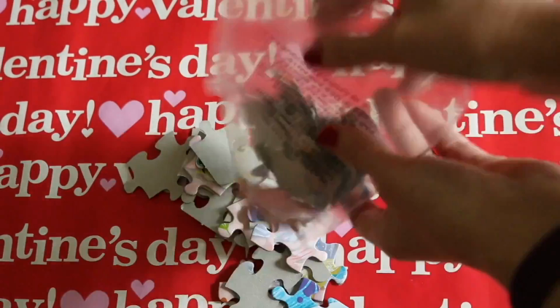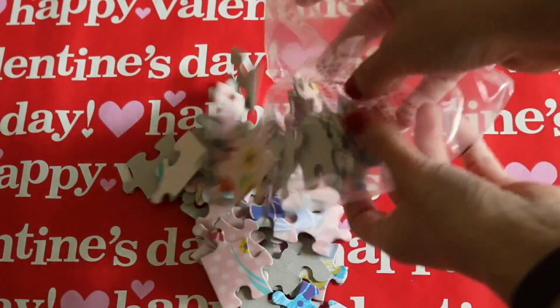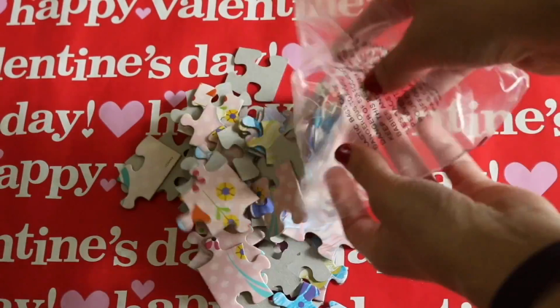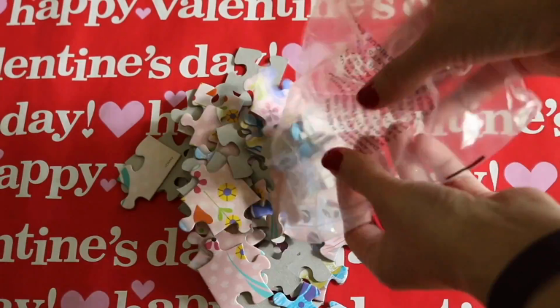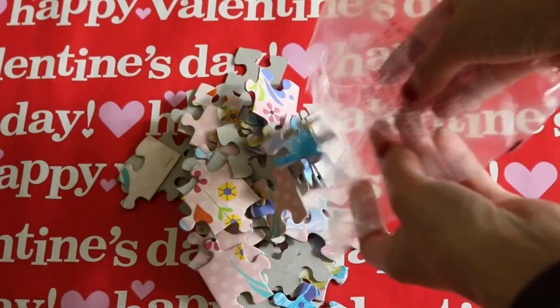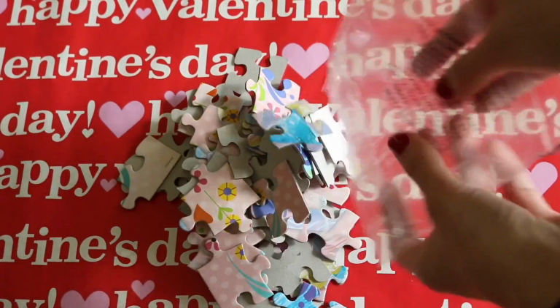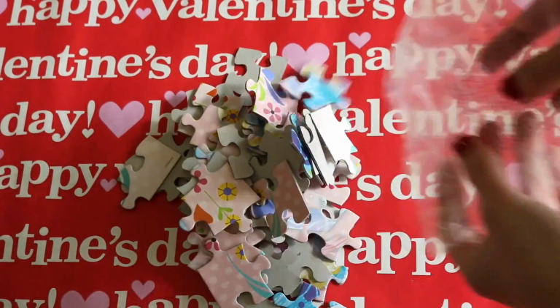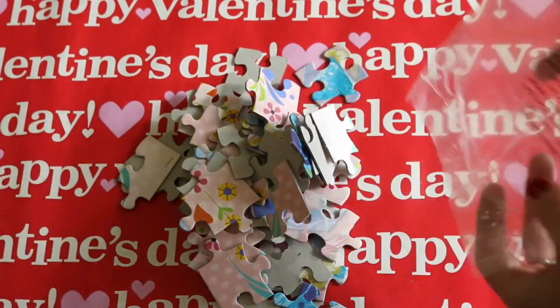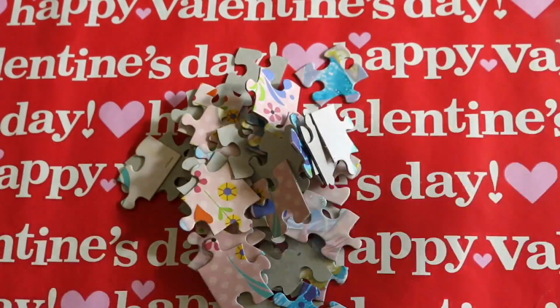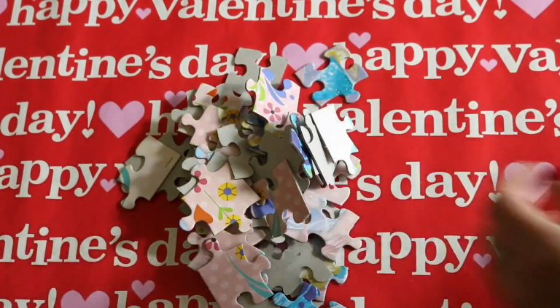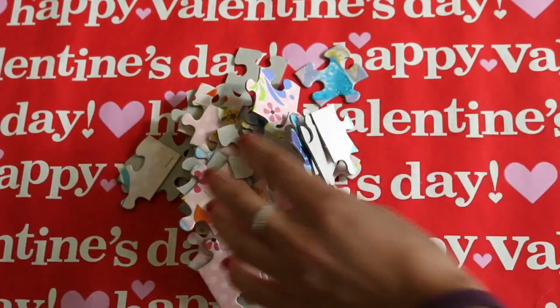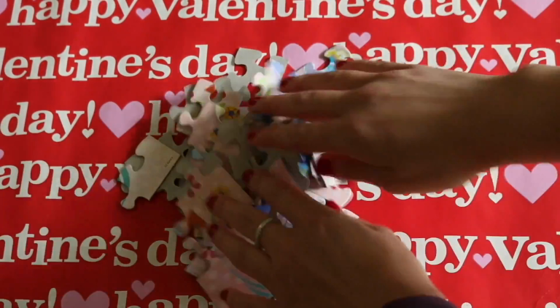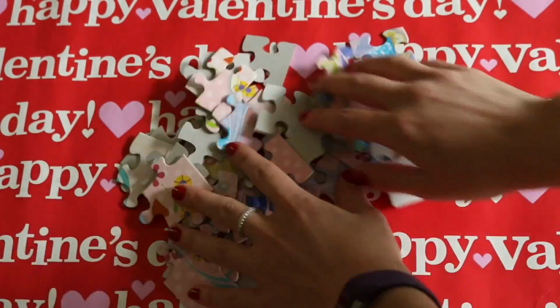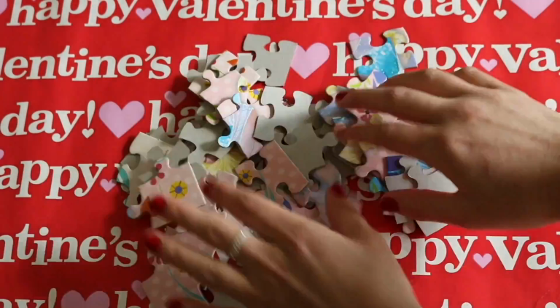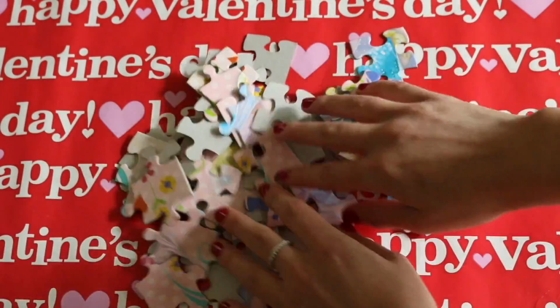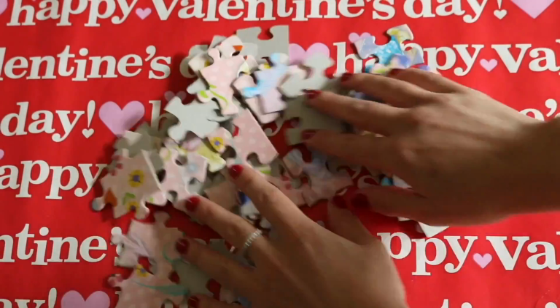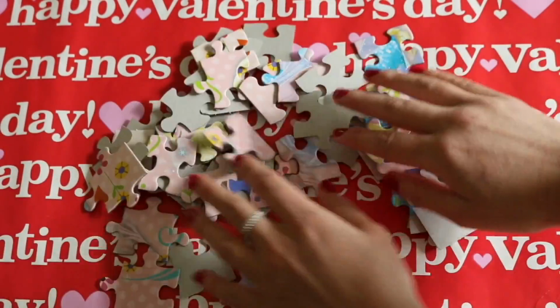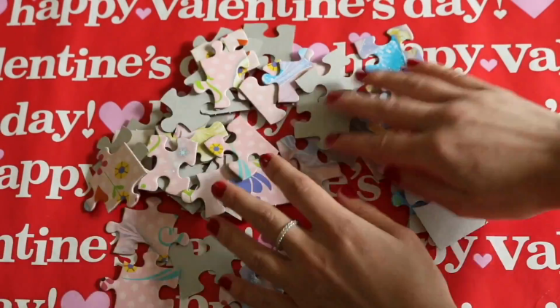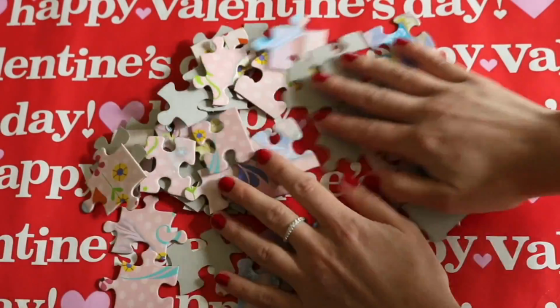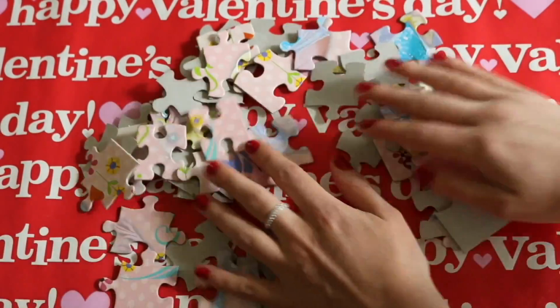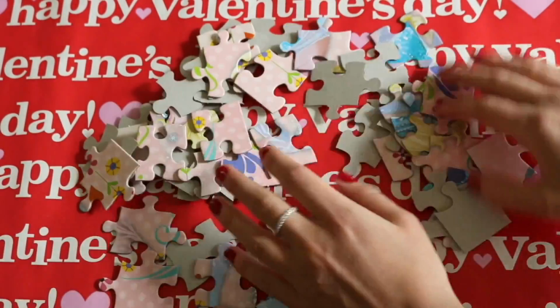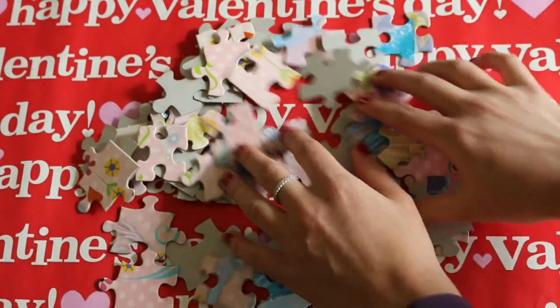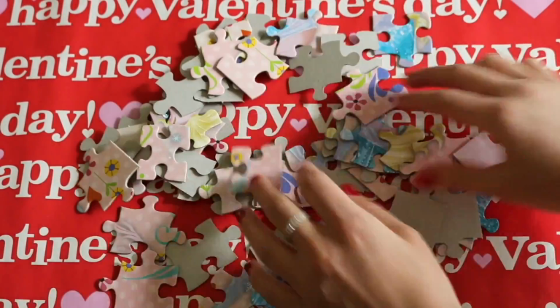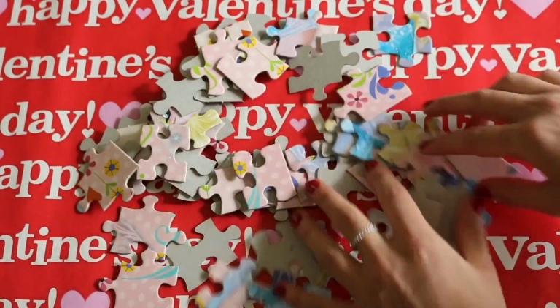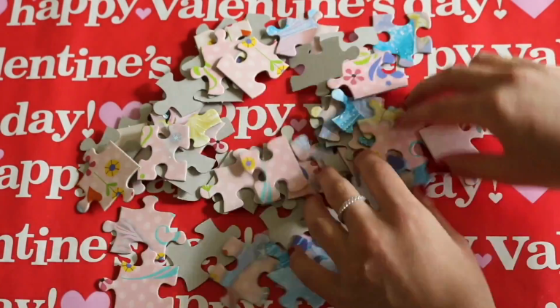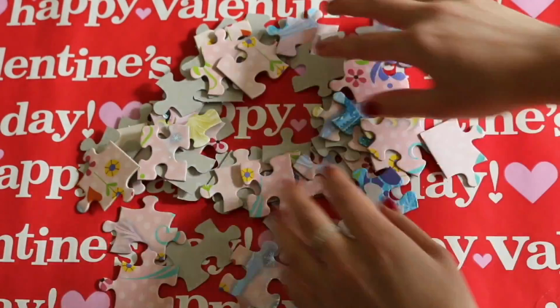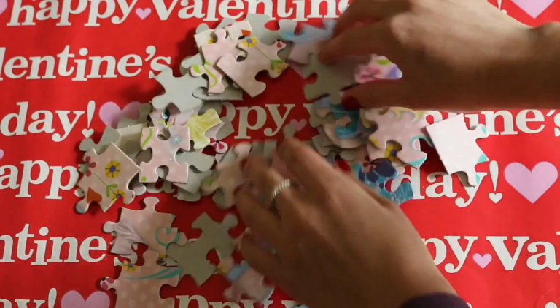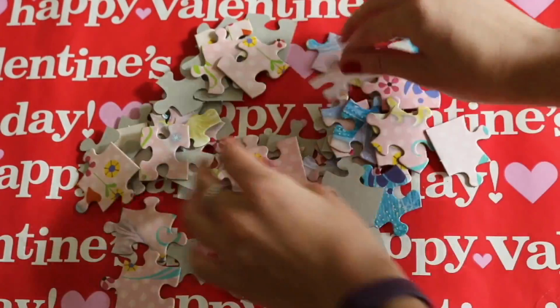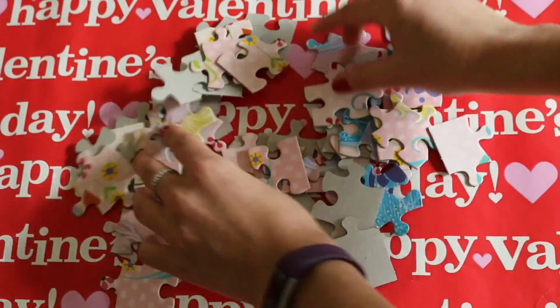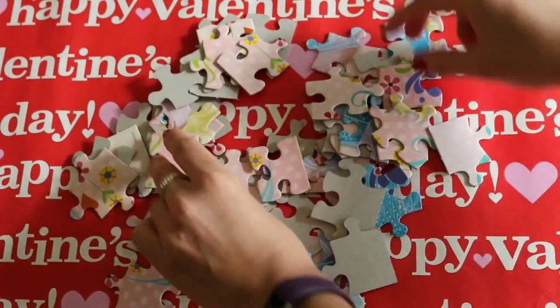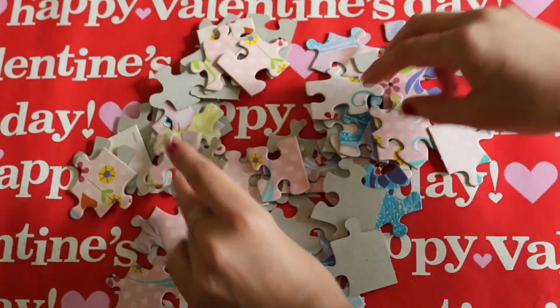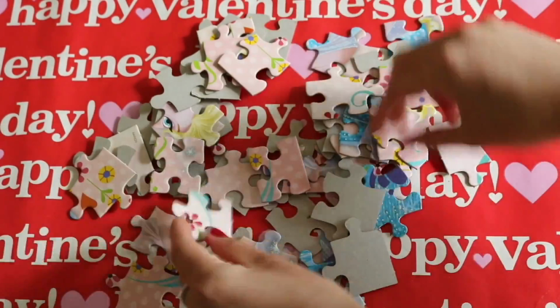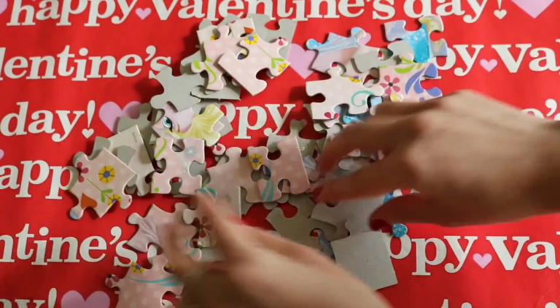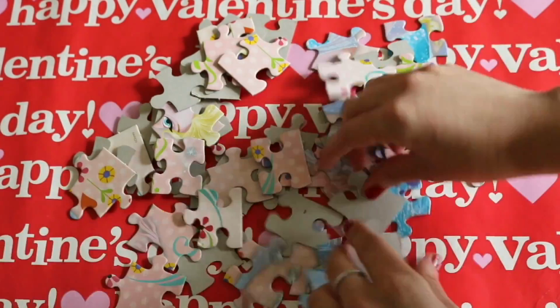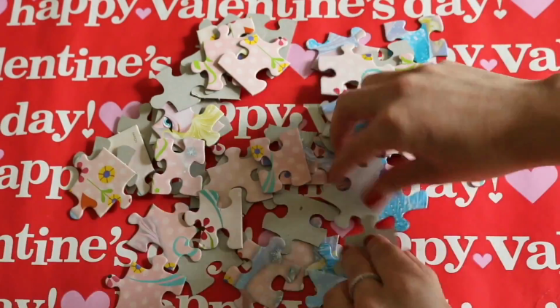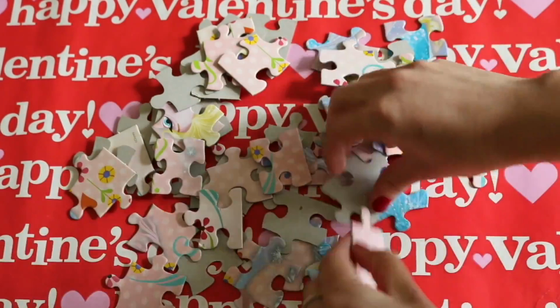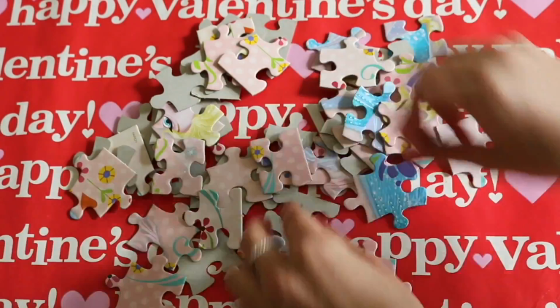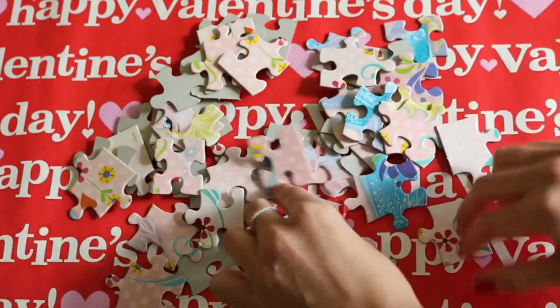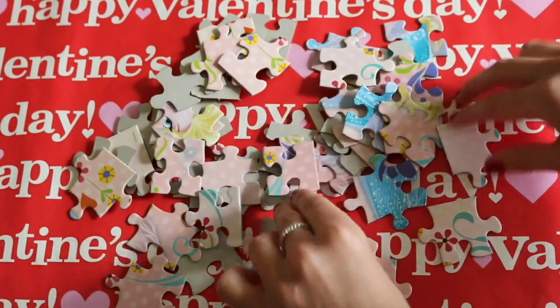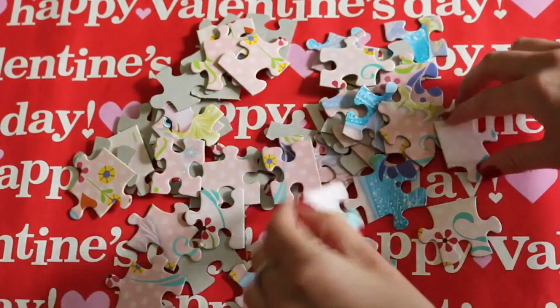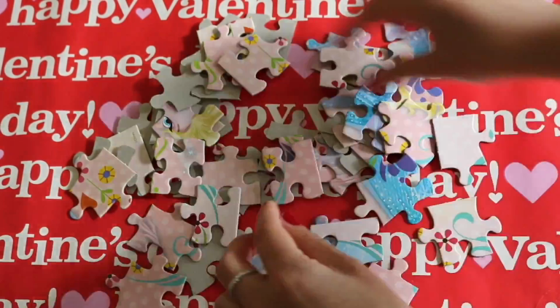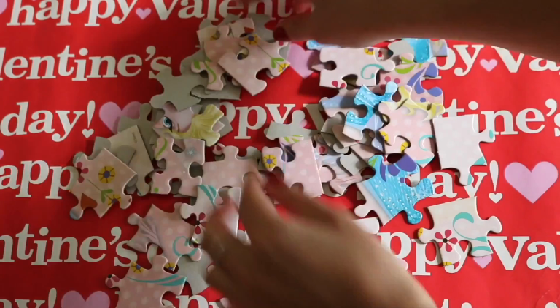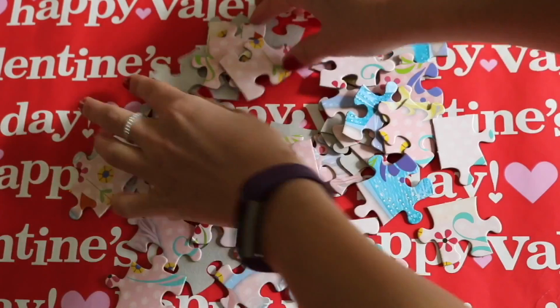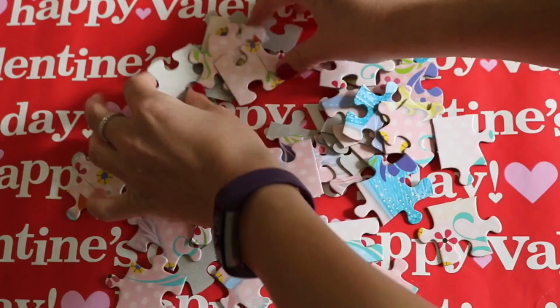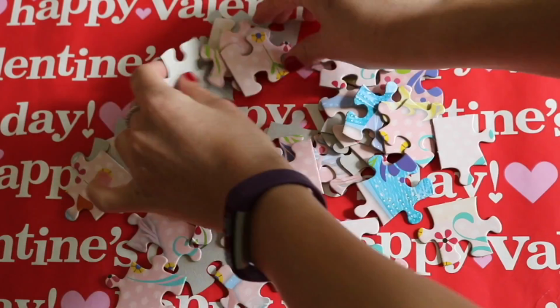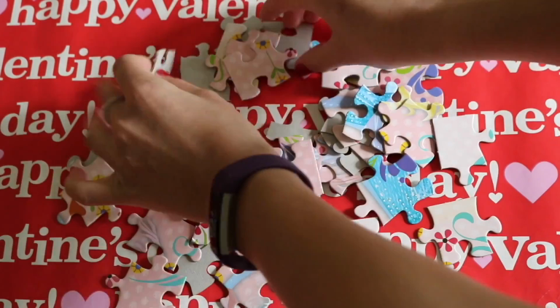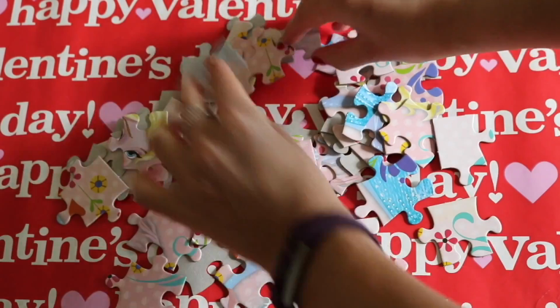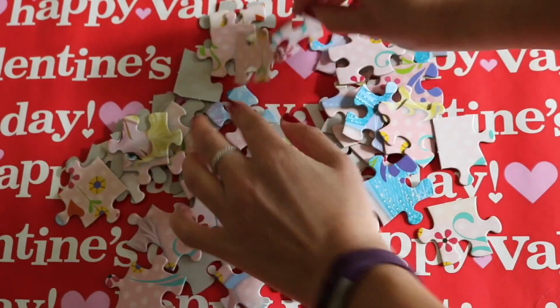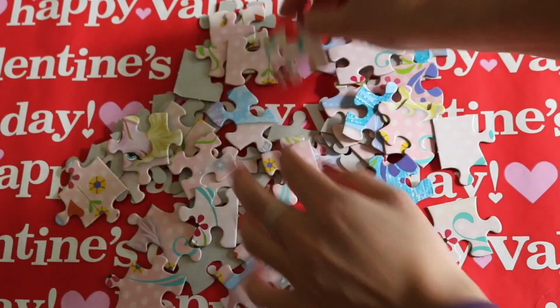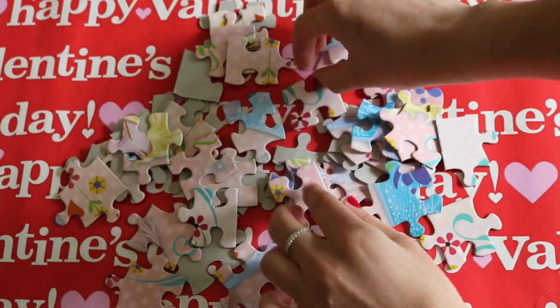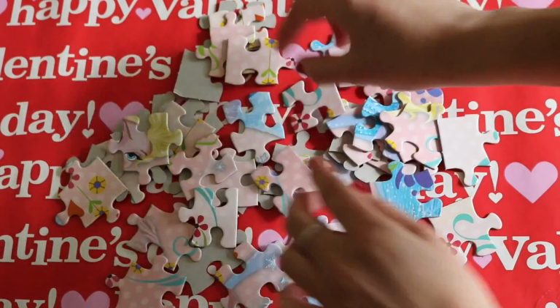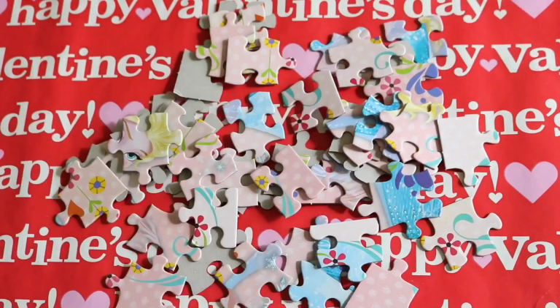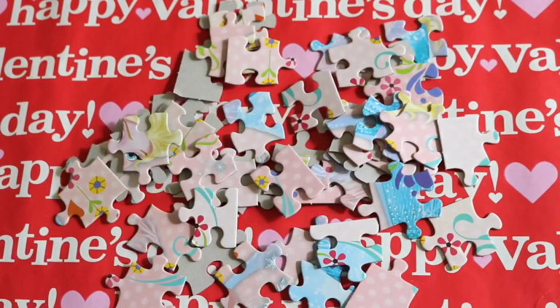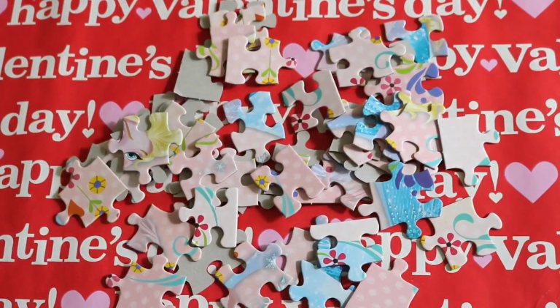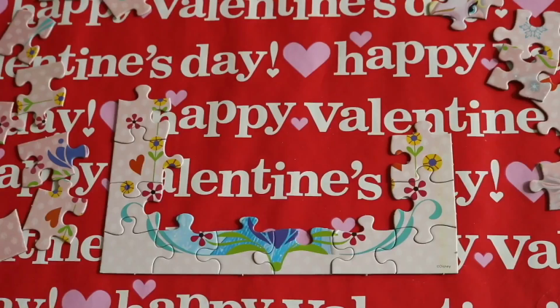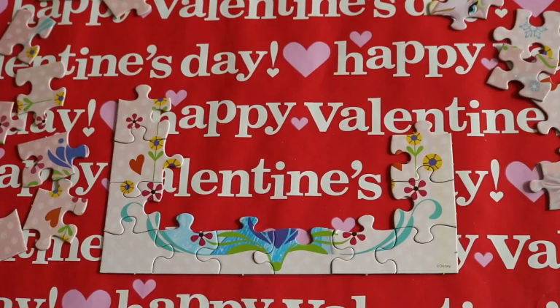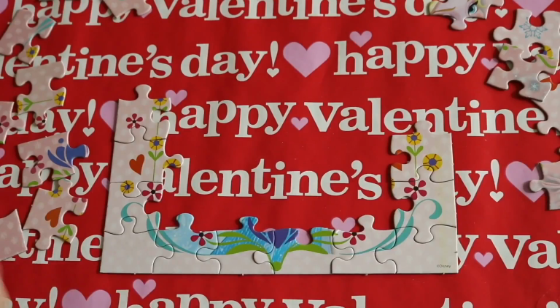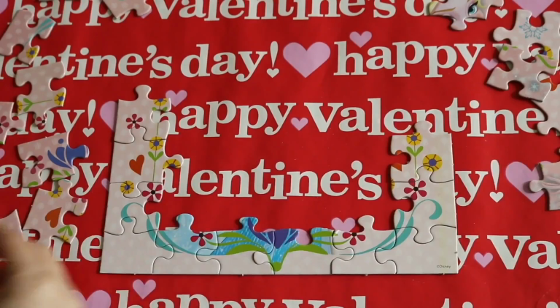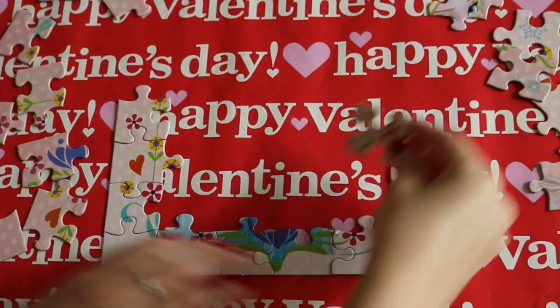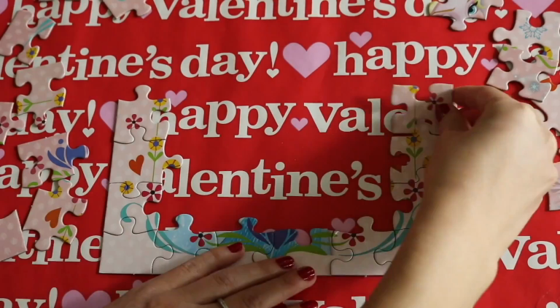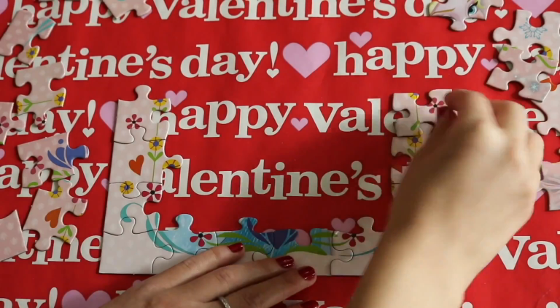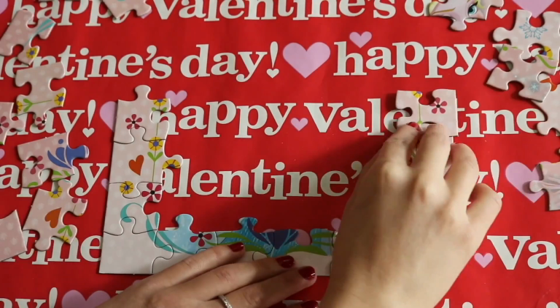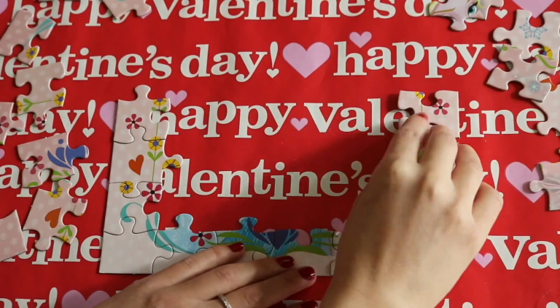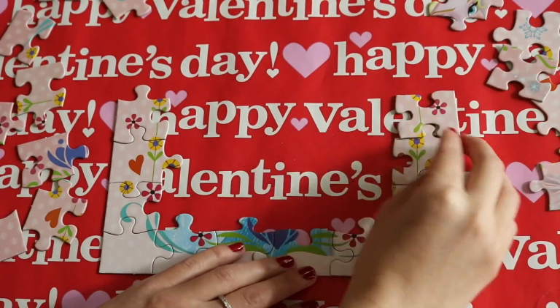We're going to start by emptying out the puzzle and just getting all the pieces spread out.